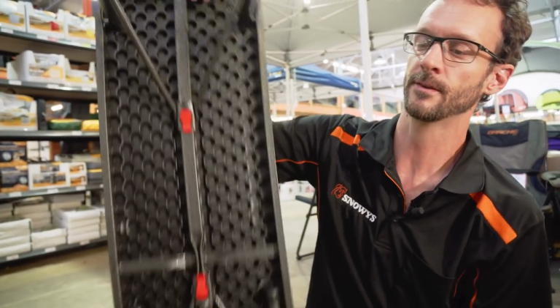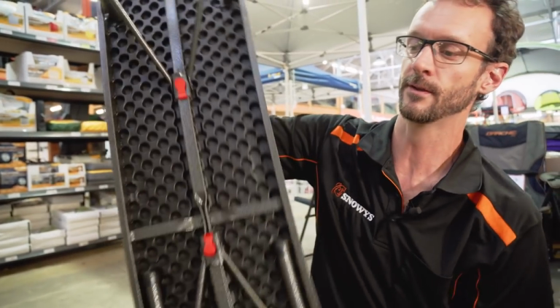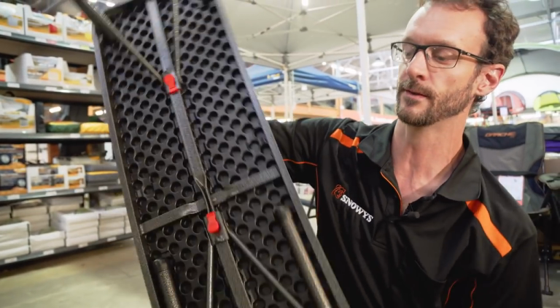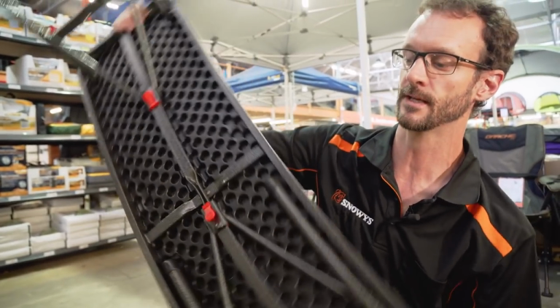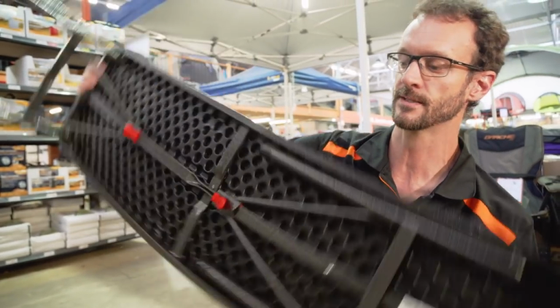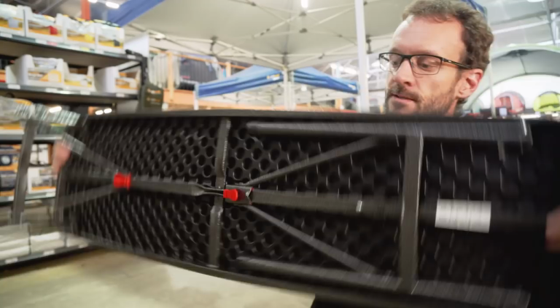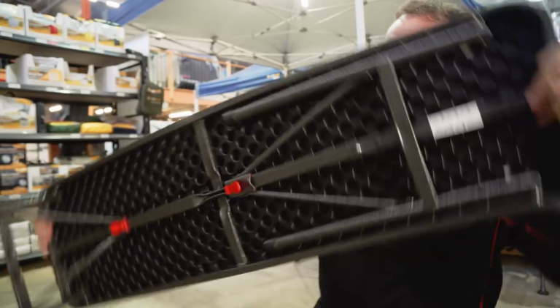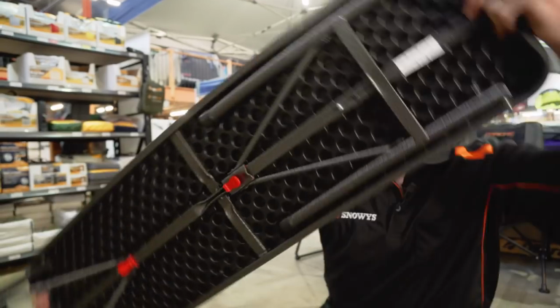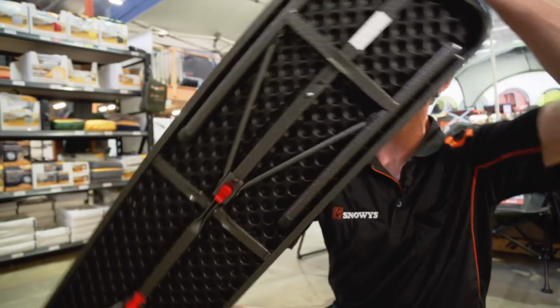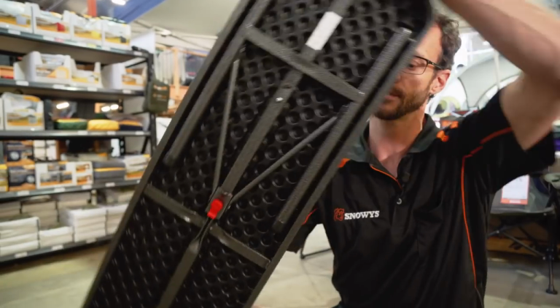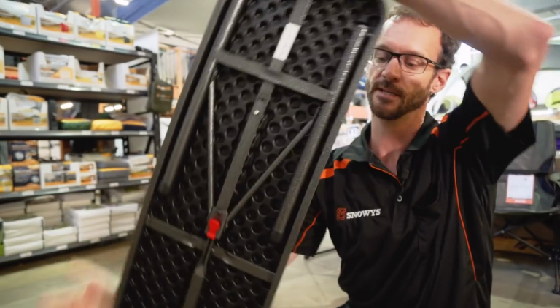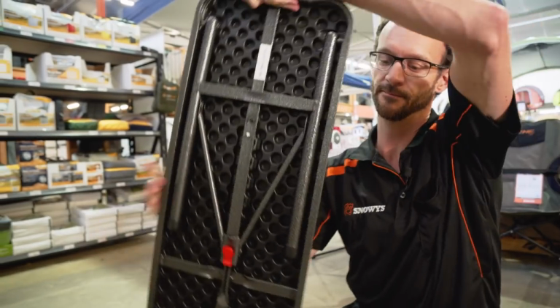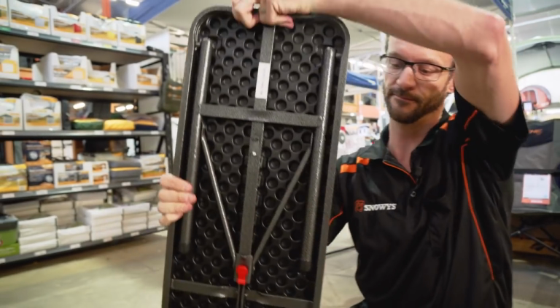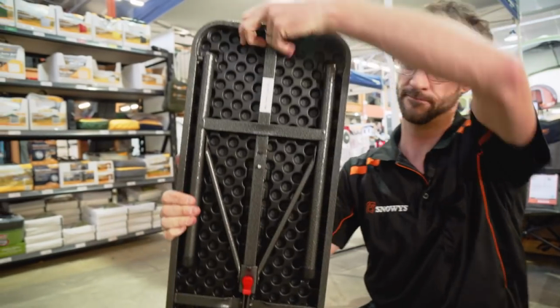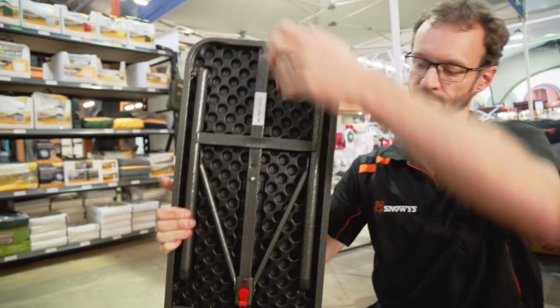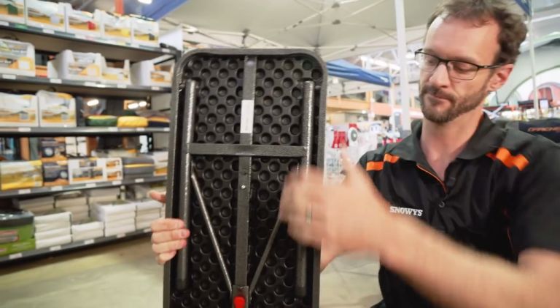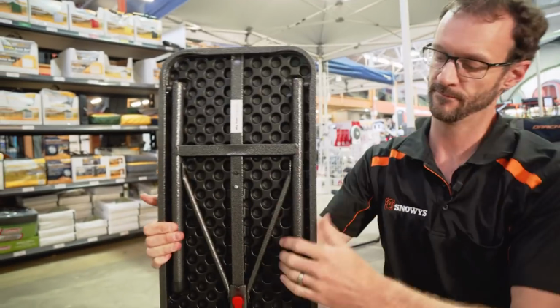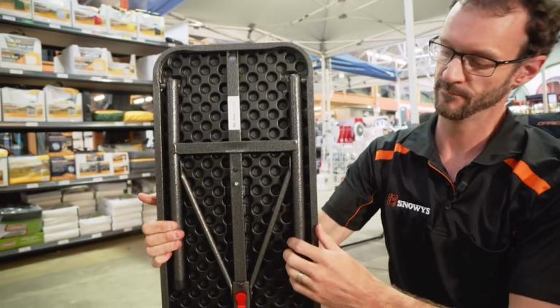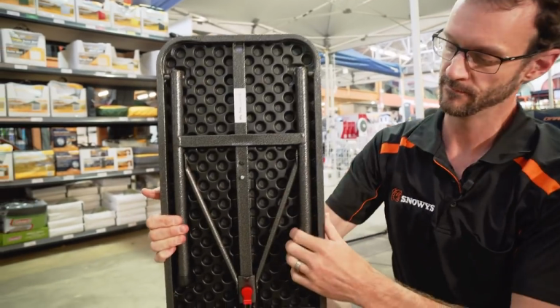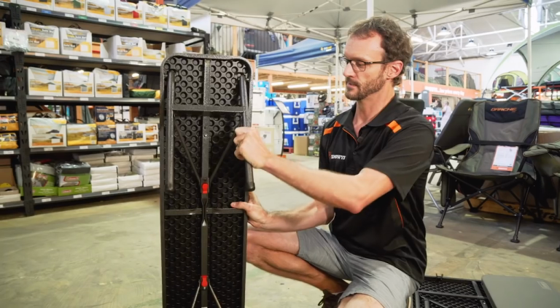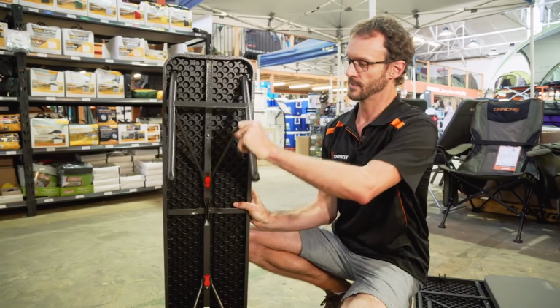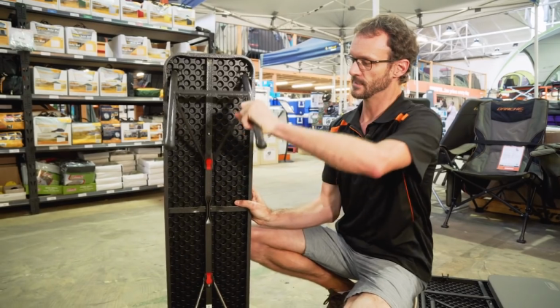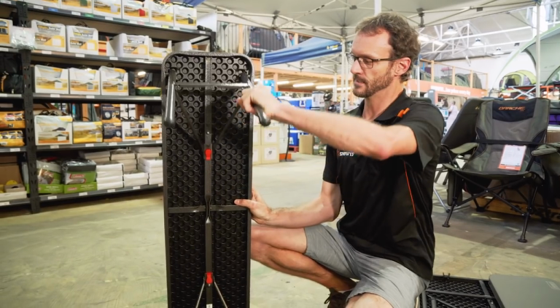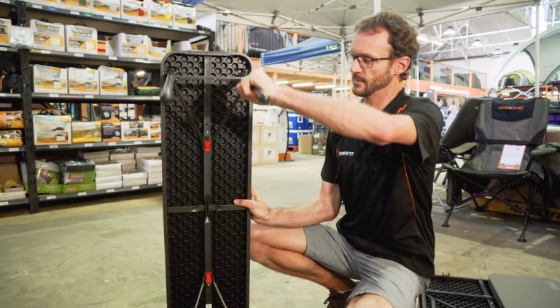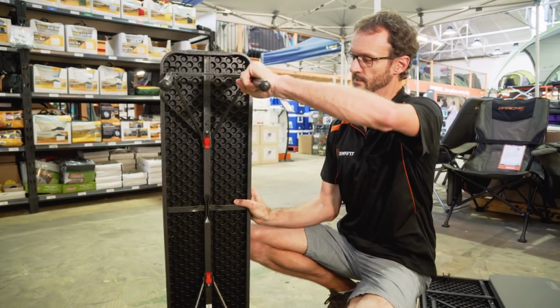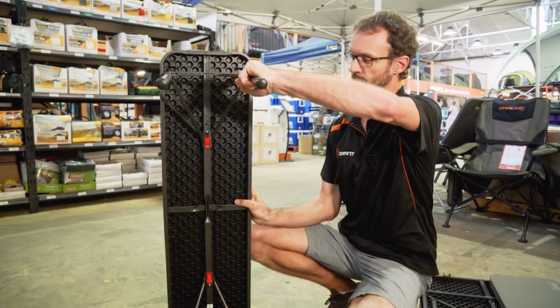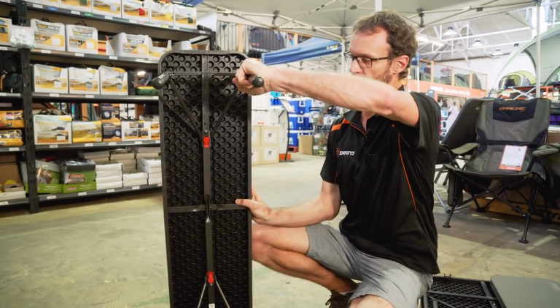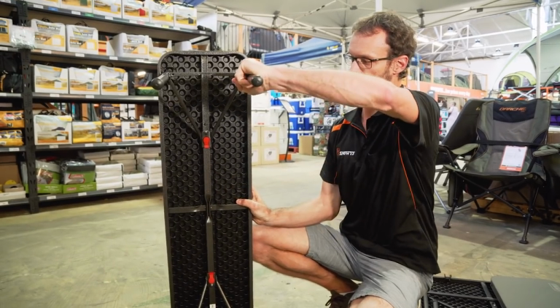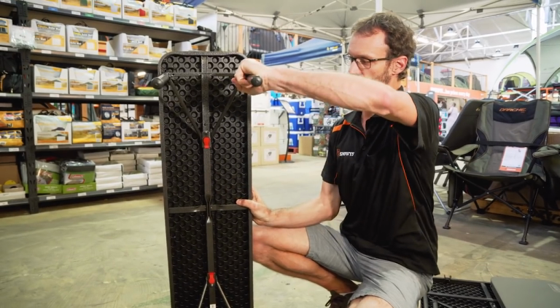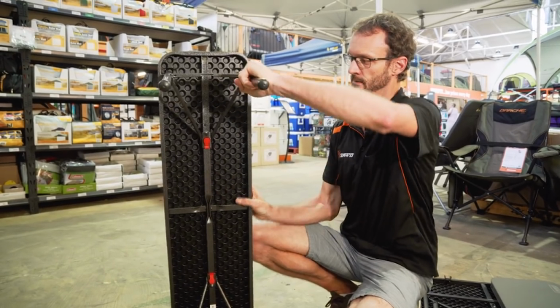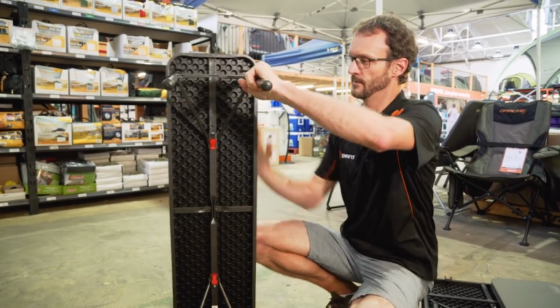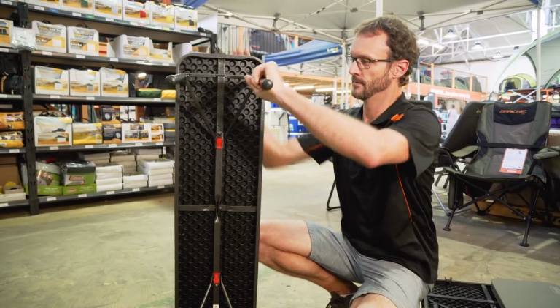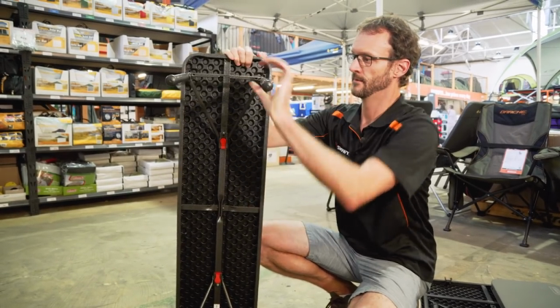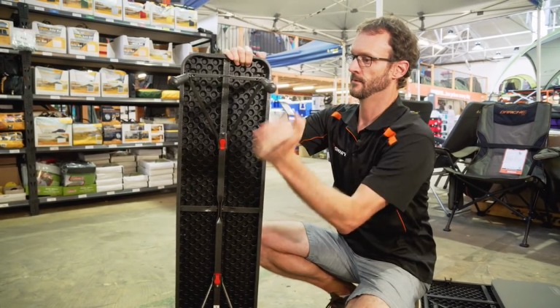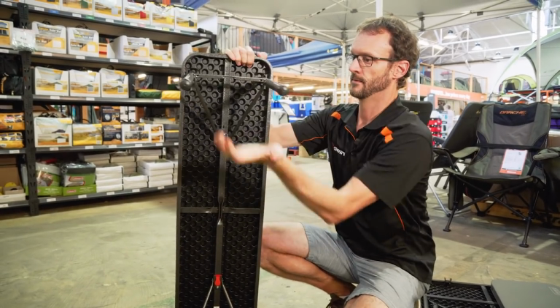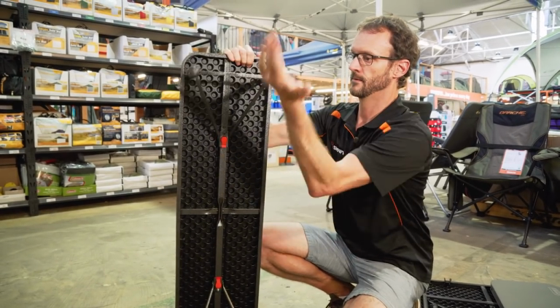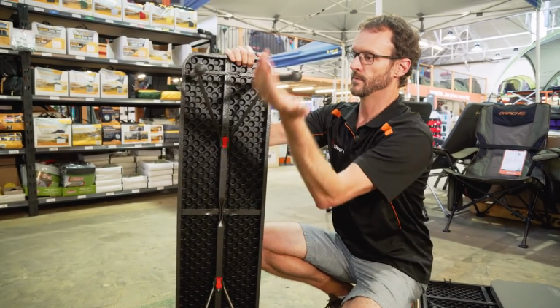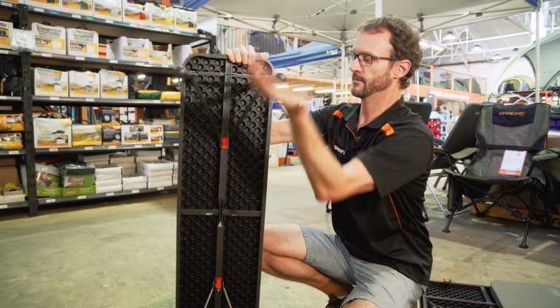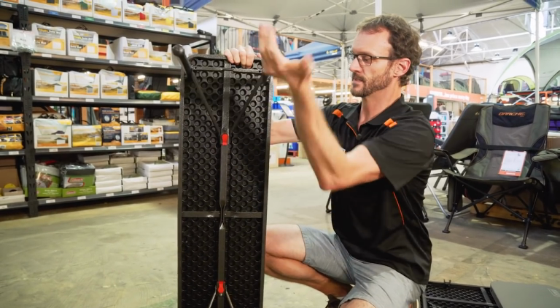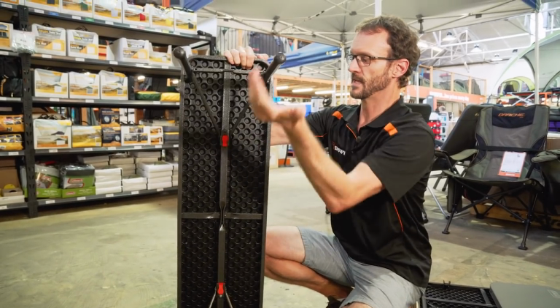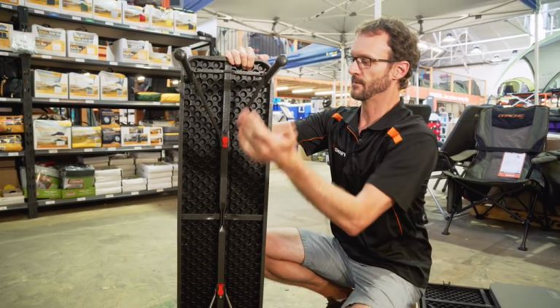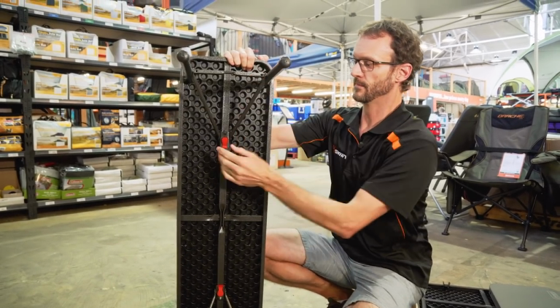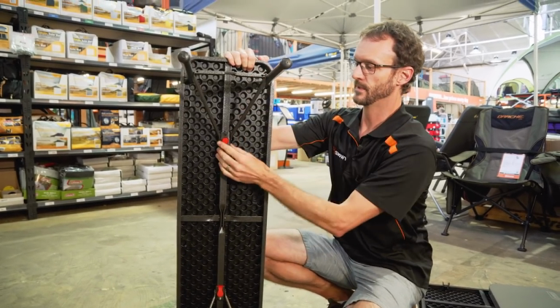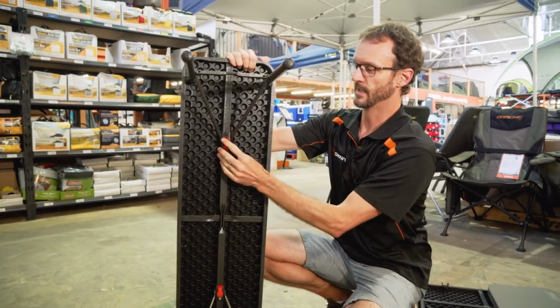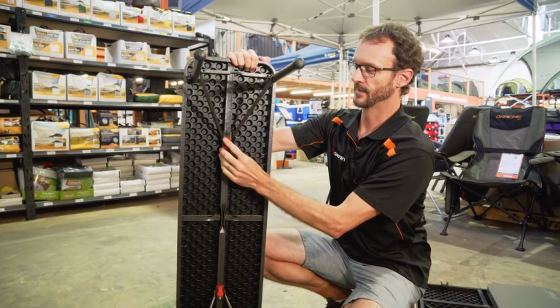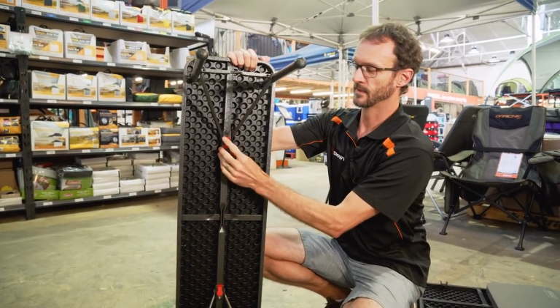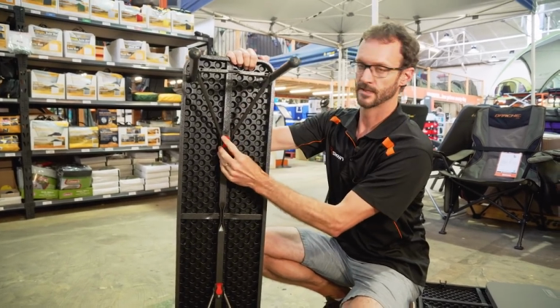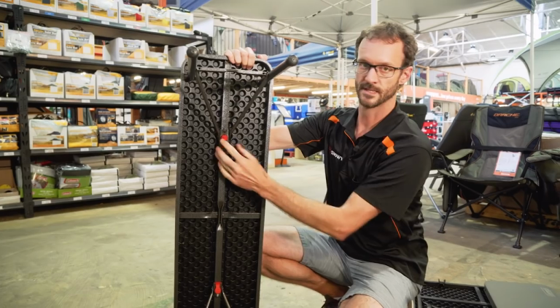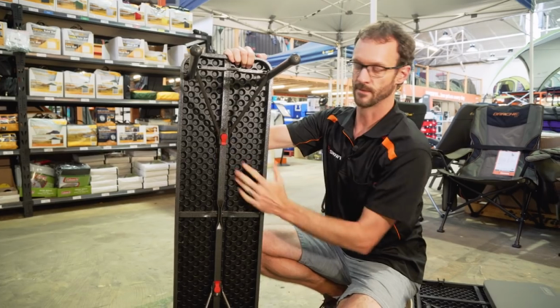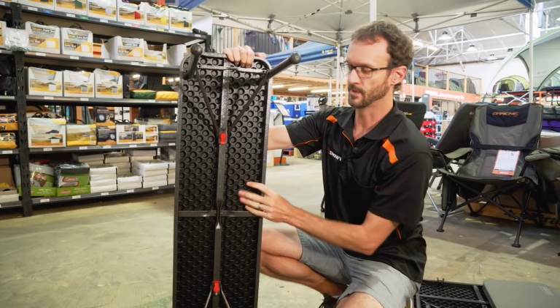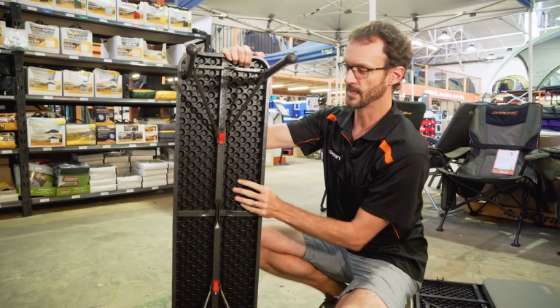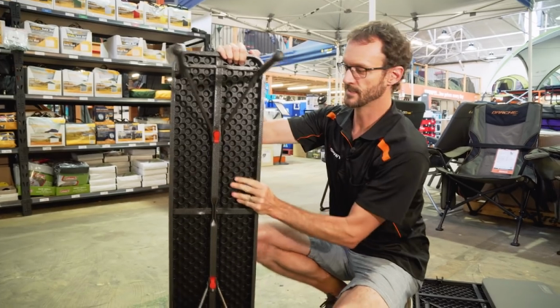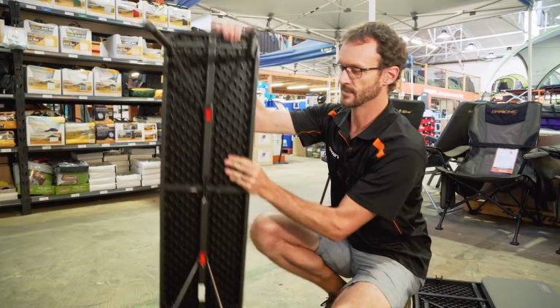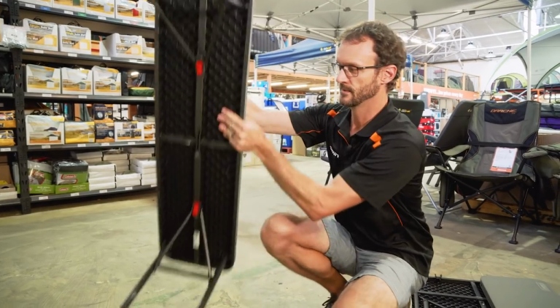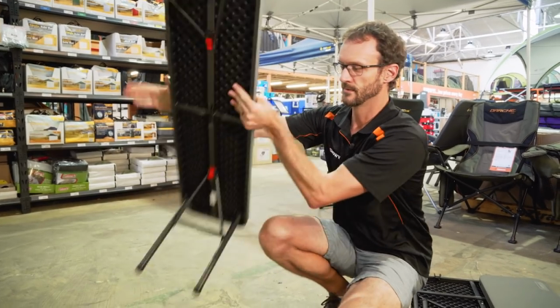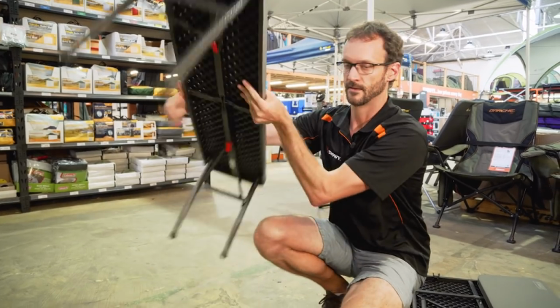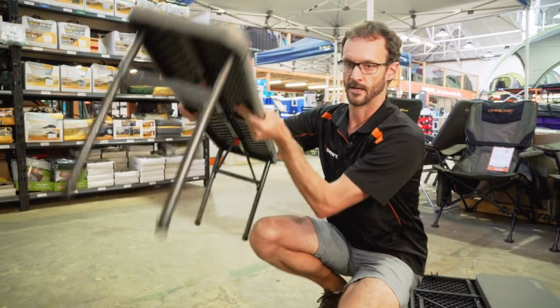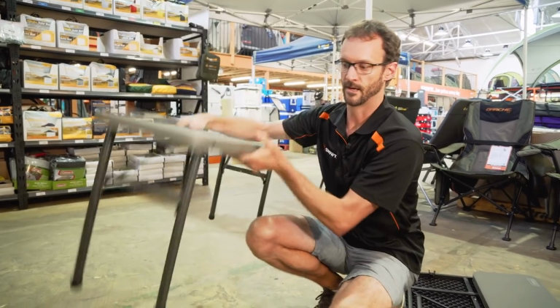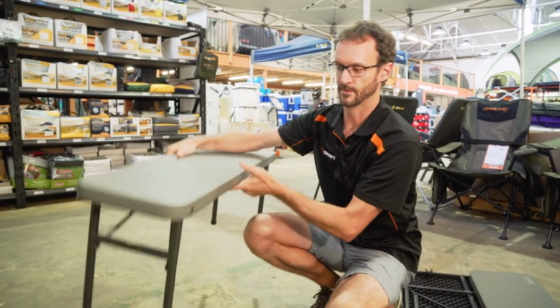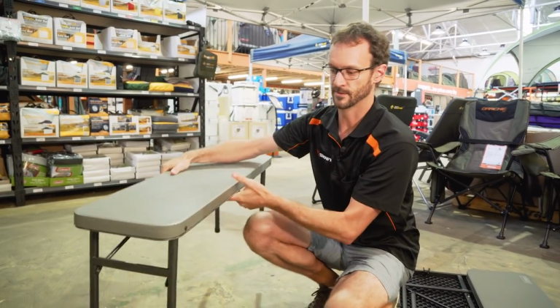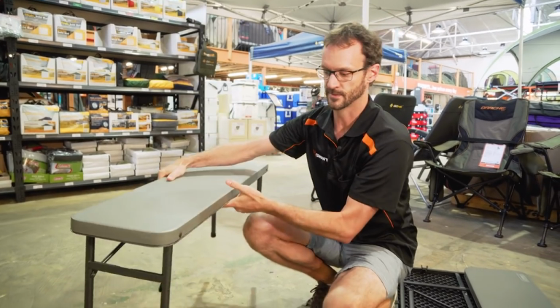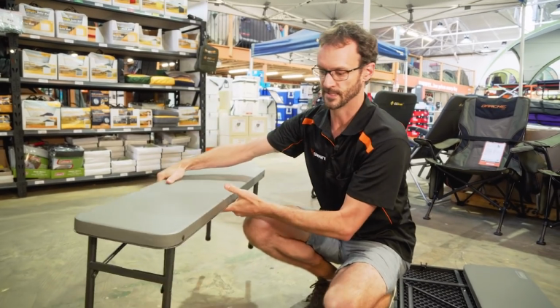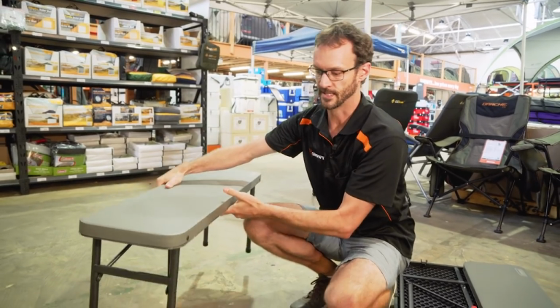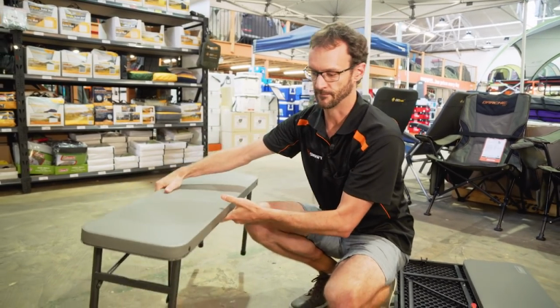Do that on the other side and we're all set up. A bit of a tap and that clicks into place, and that one's all set up.